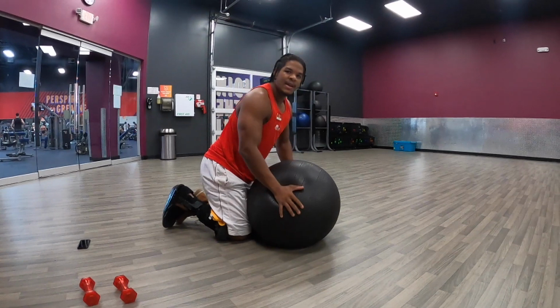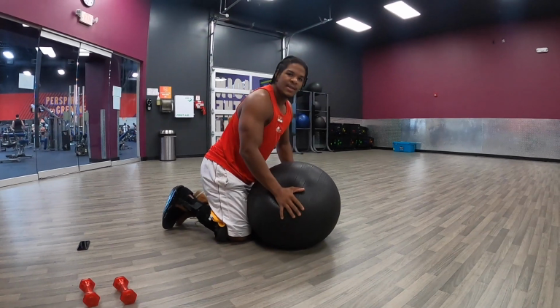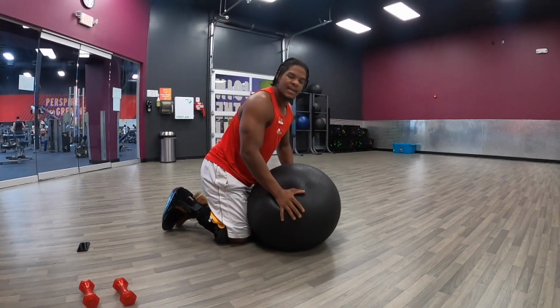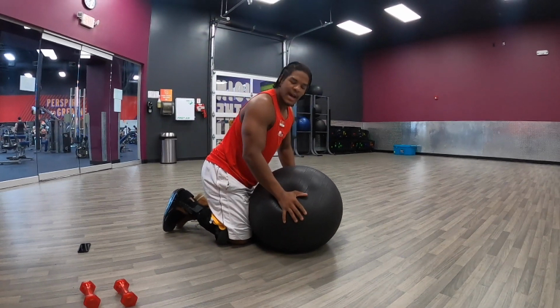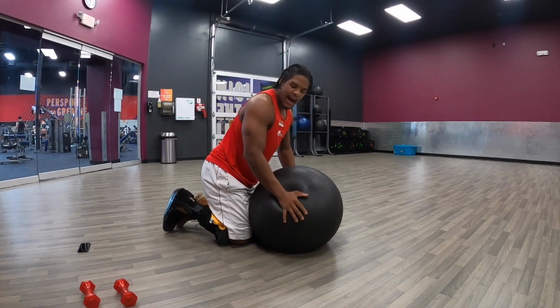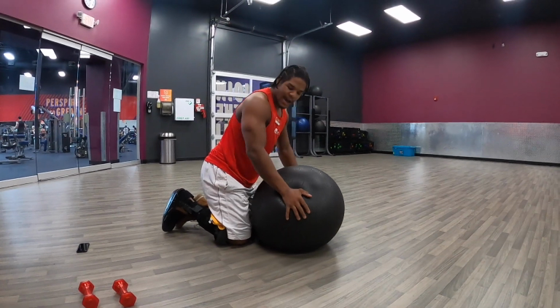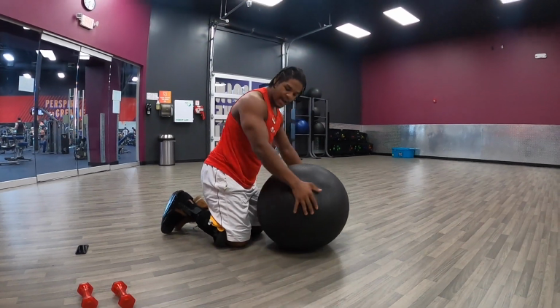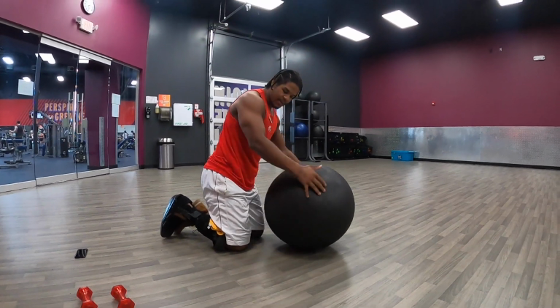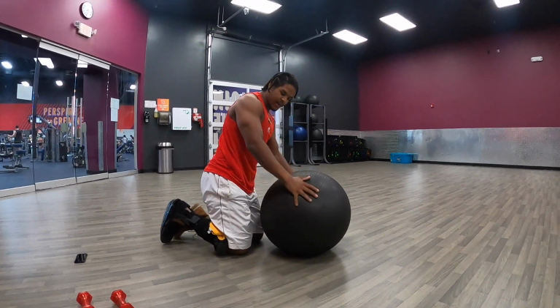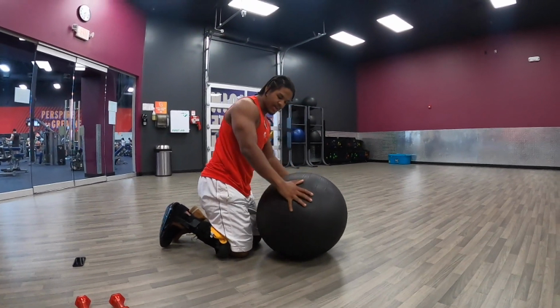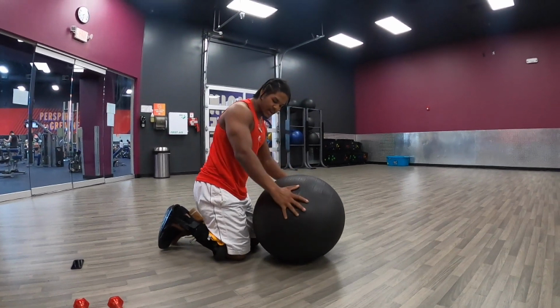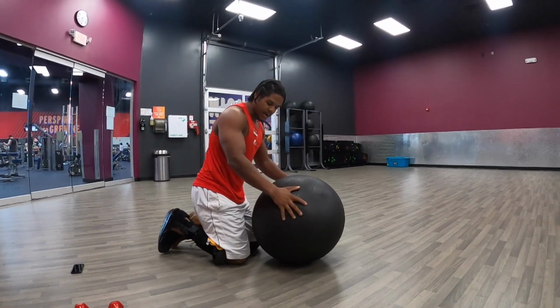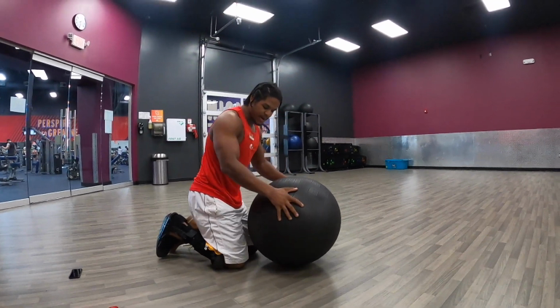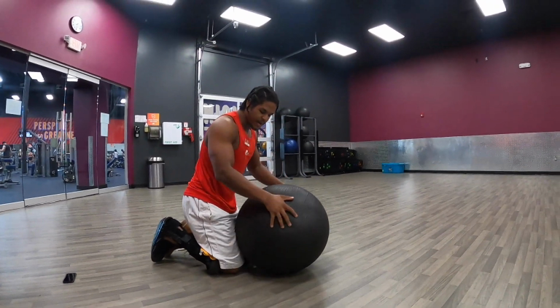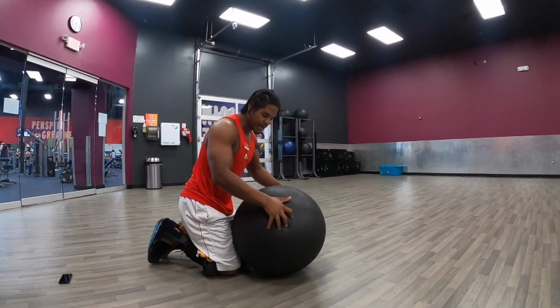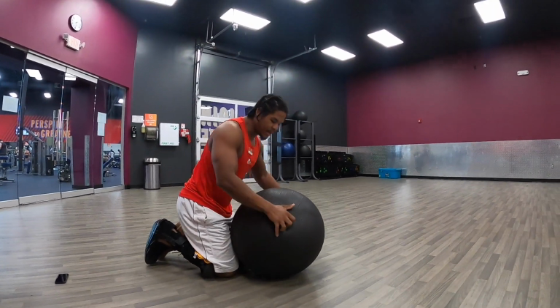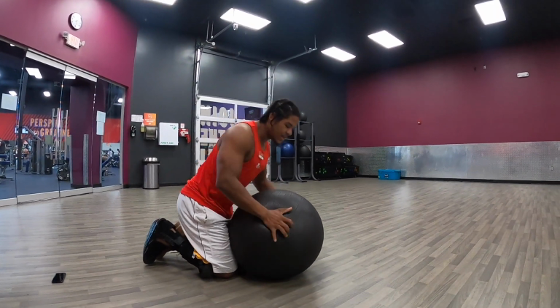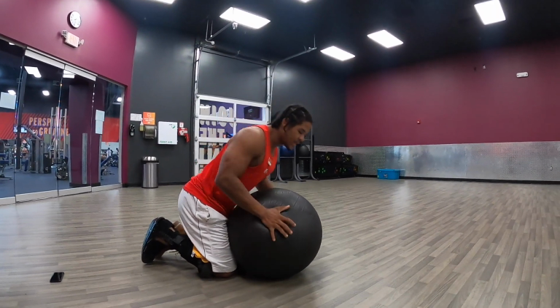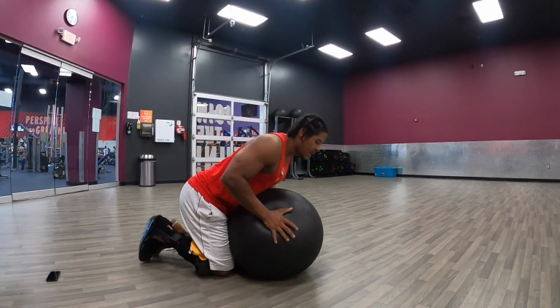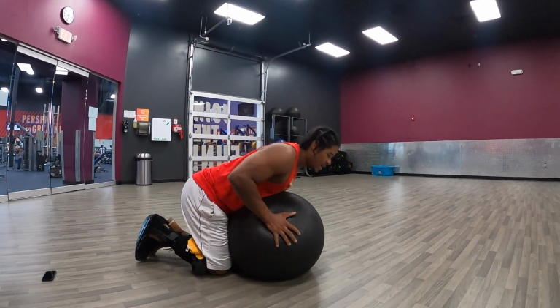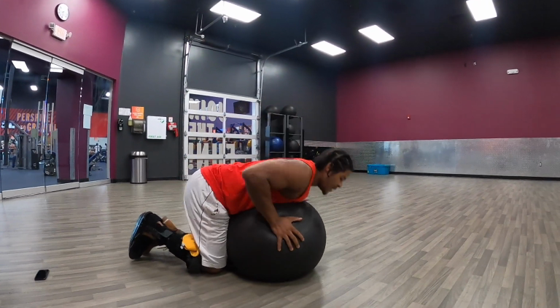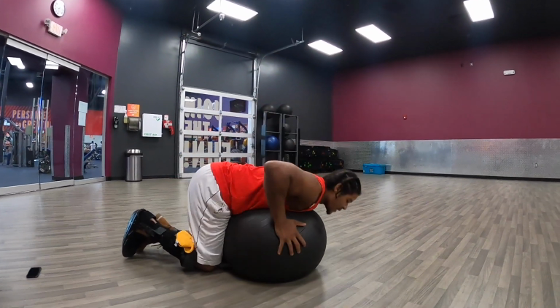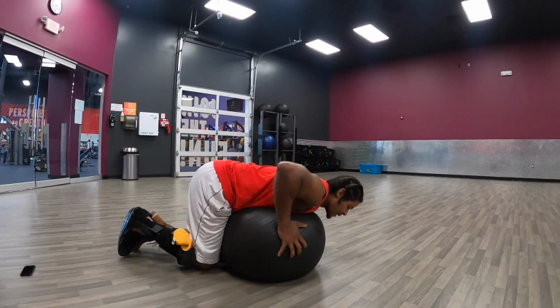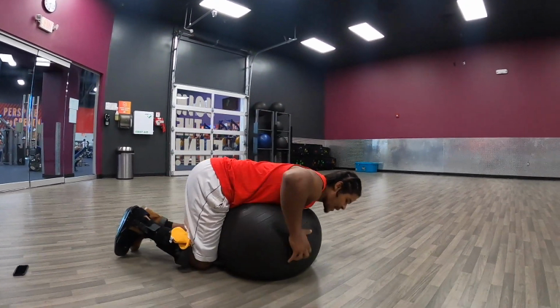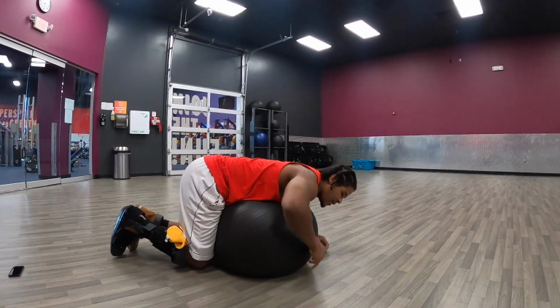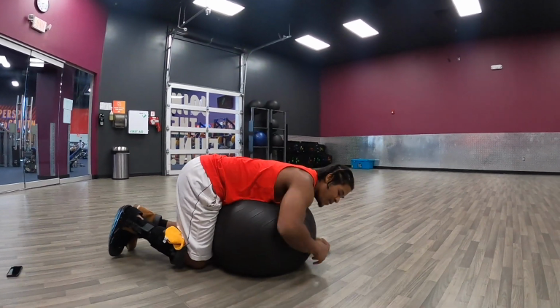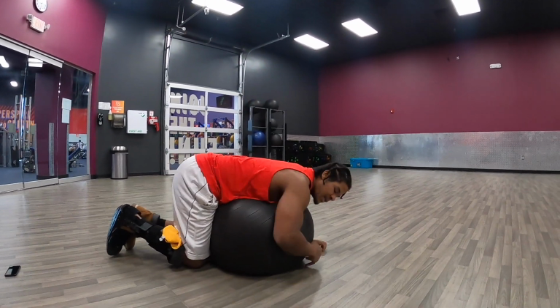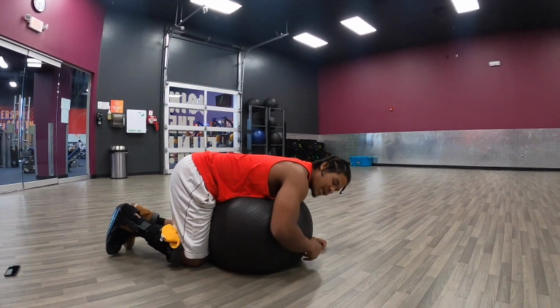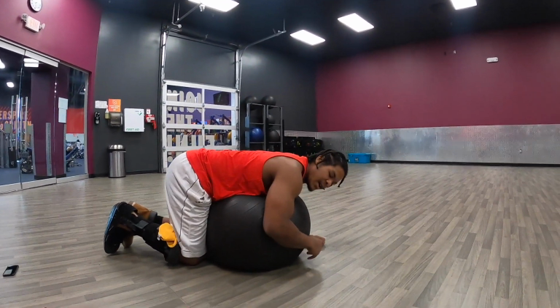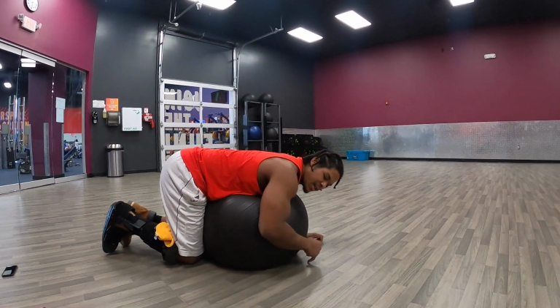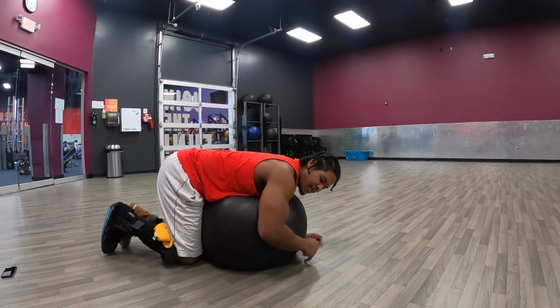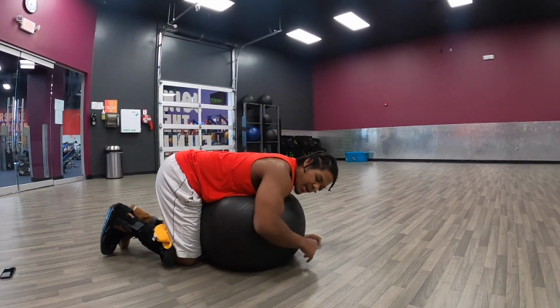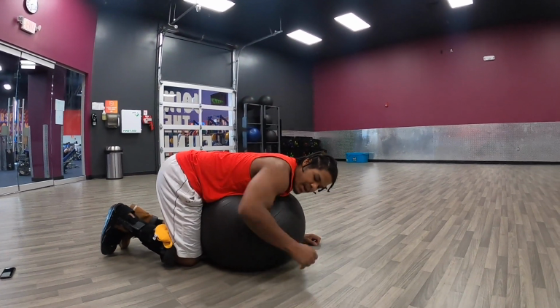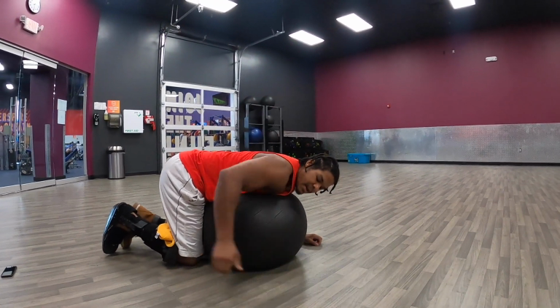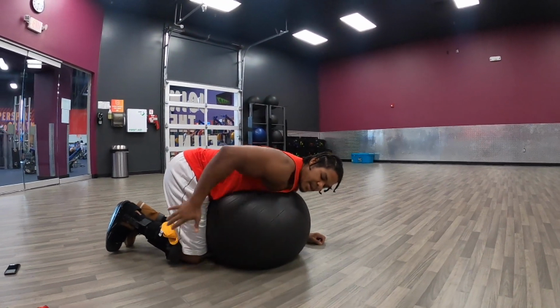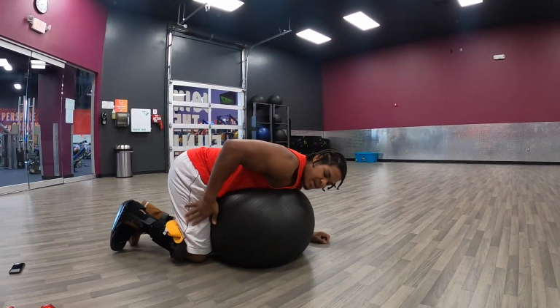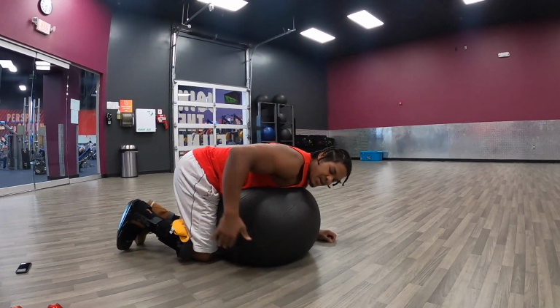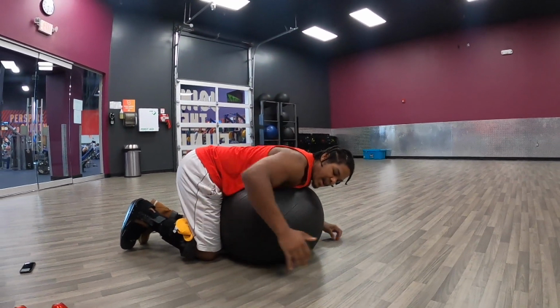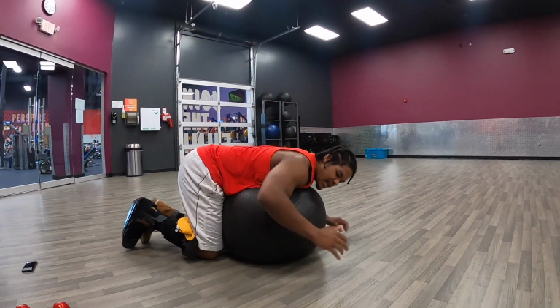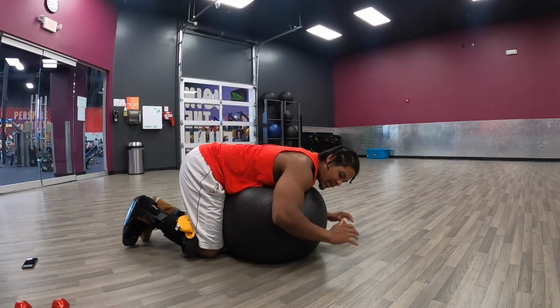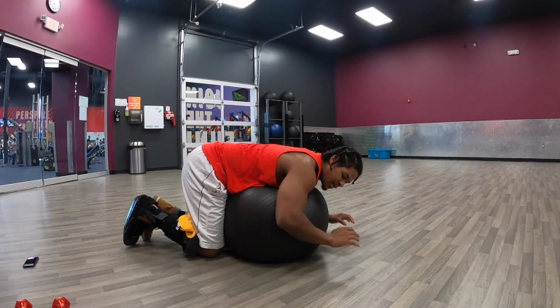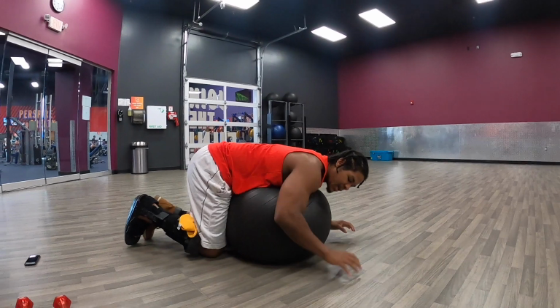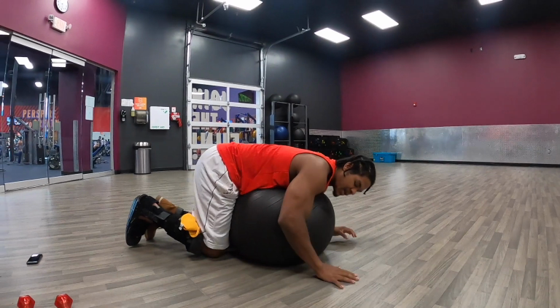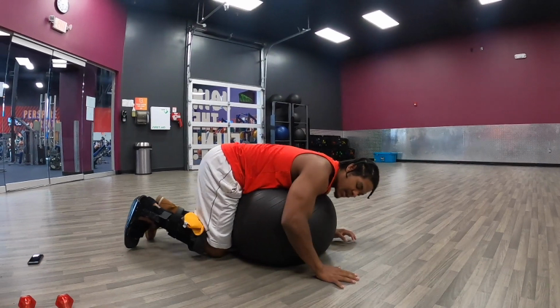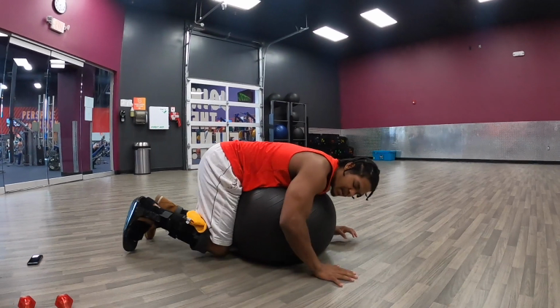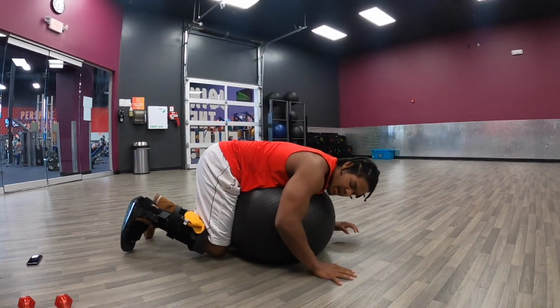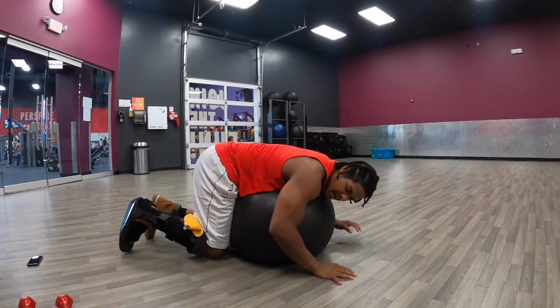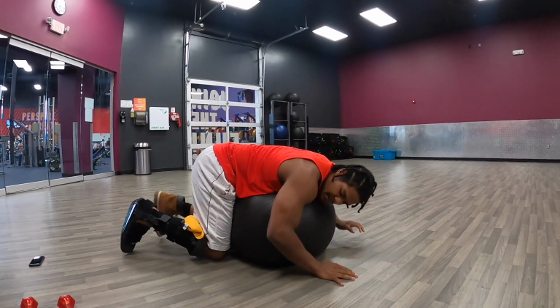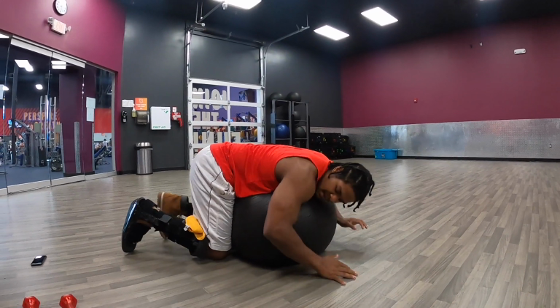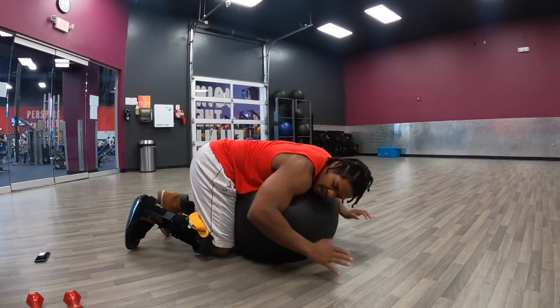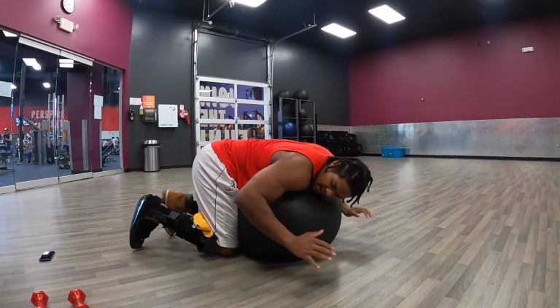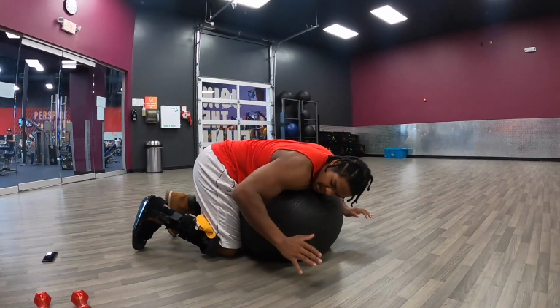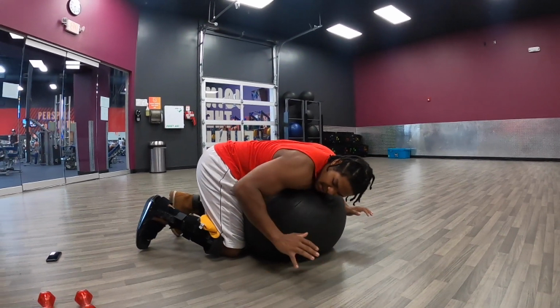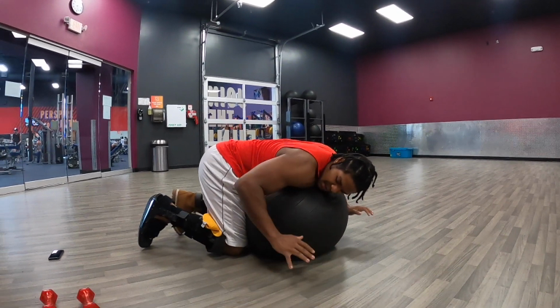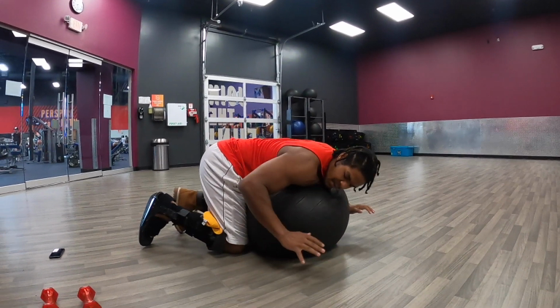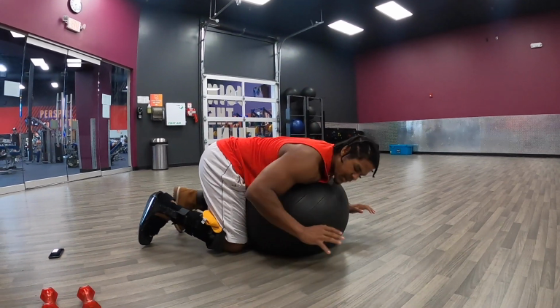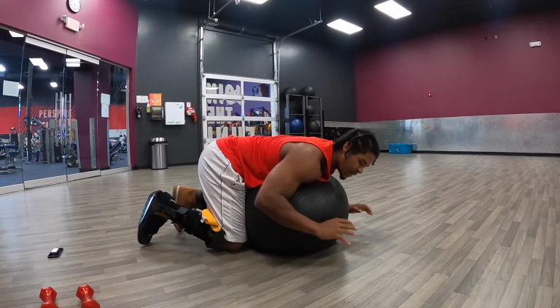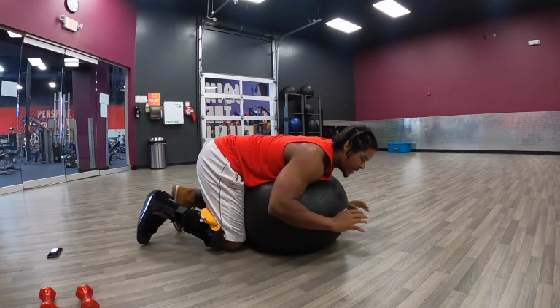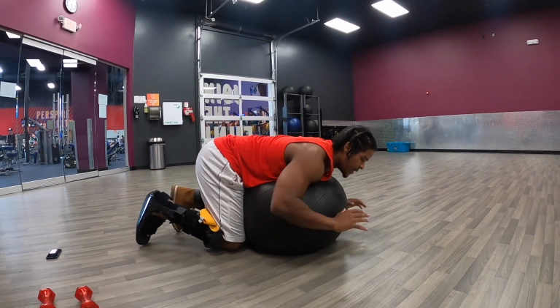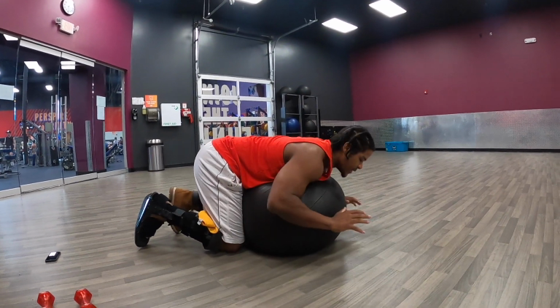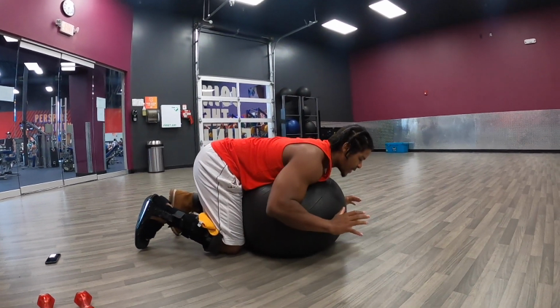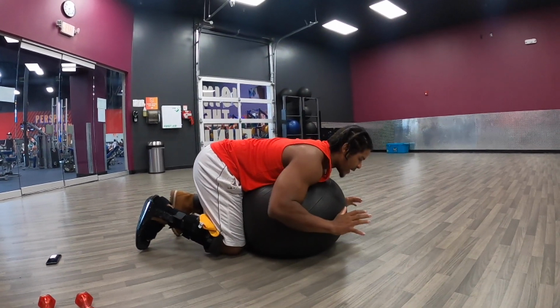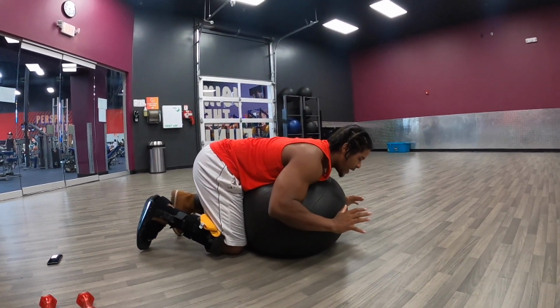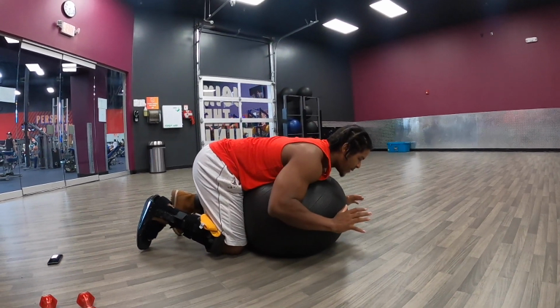The dive. You're going to start on your knees. You're going to kind of almost hug the ball here. Make sure your thighs are still pressing to the ball. Your toes are going to be on the ground.